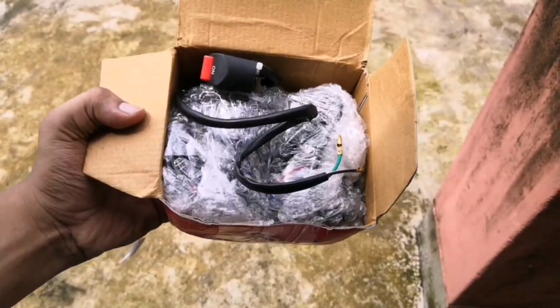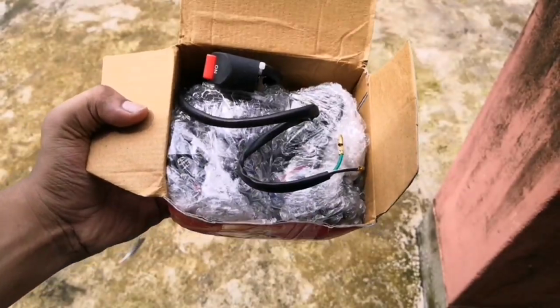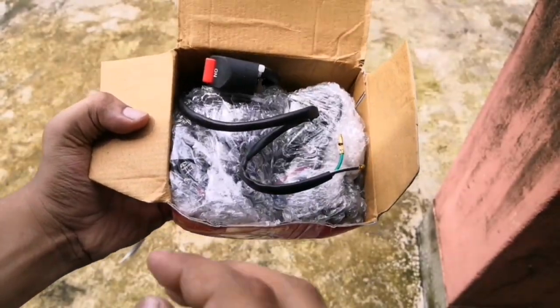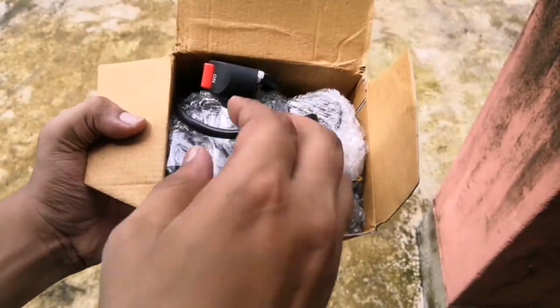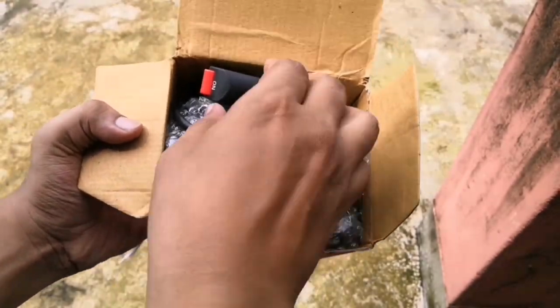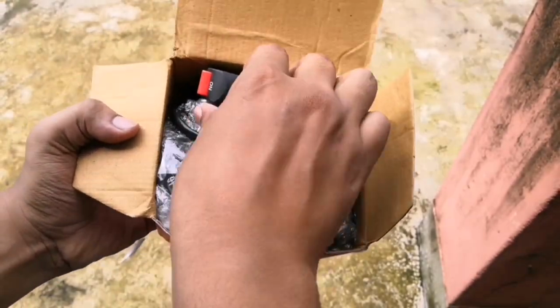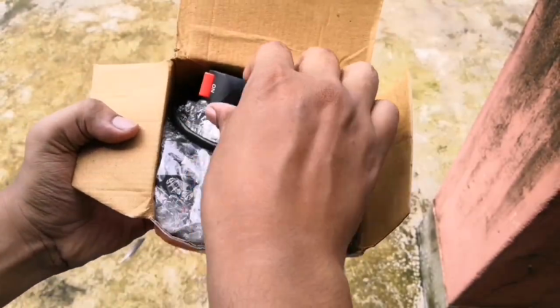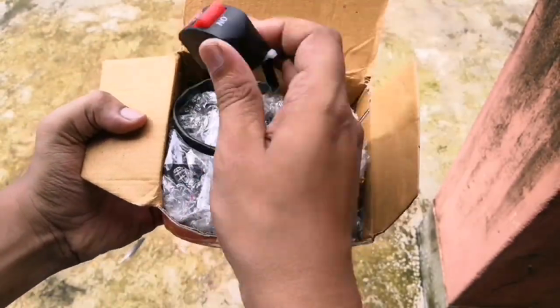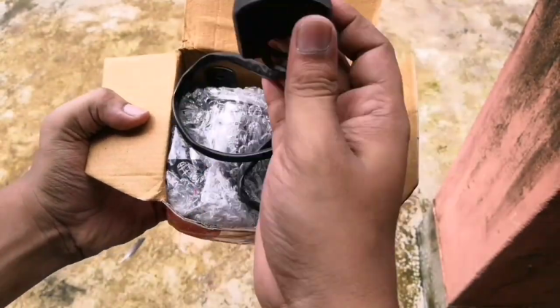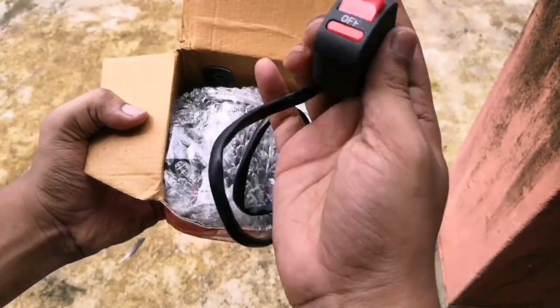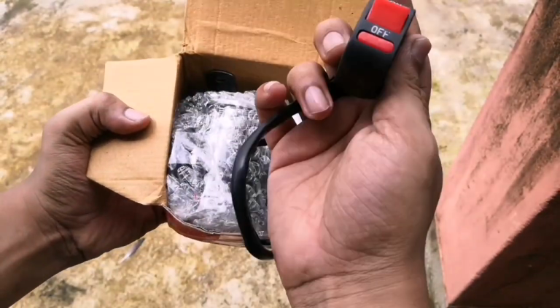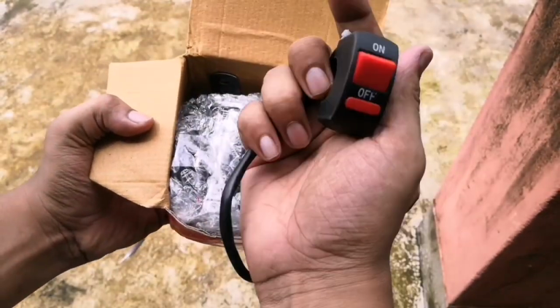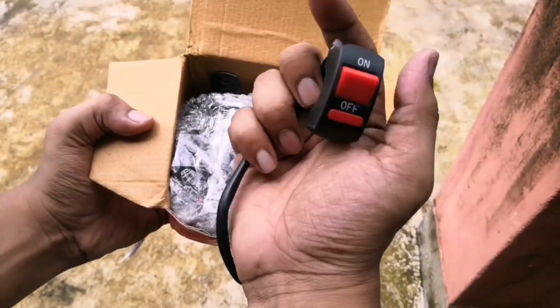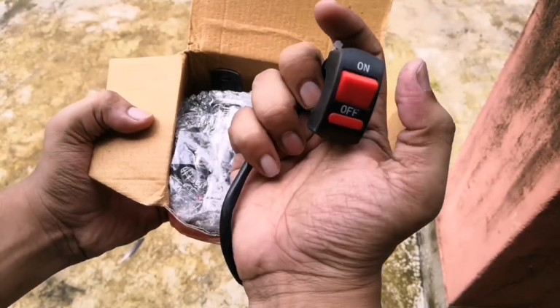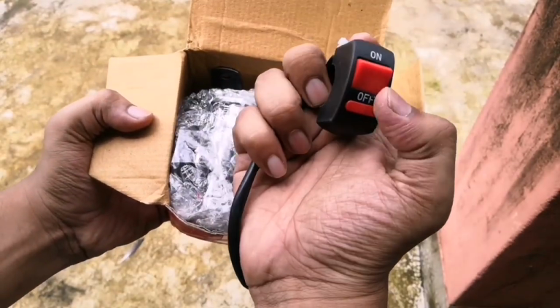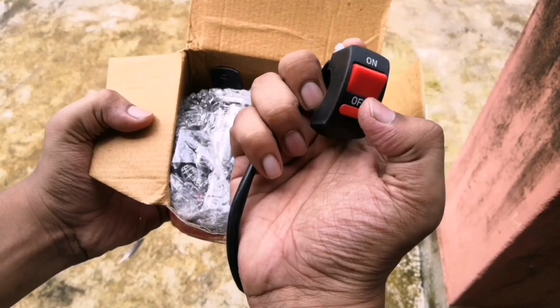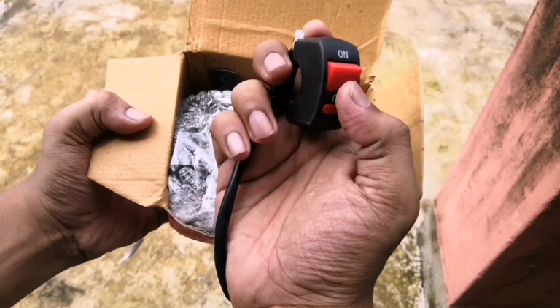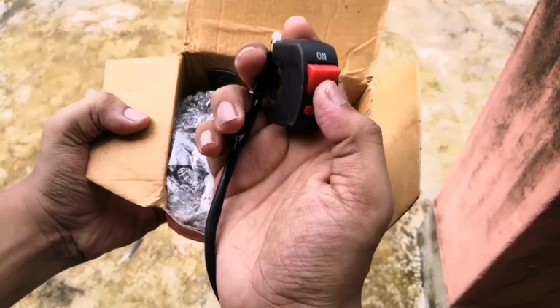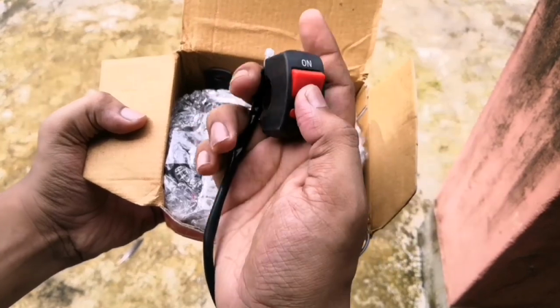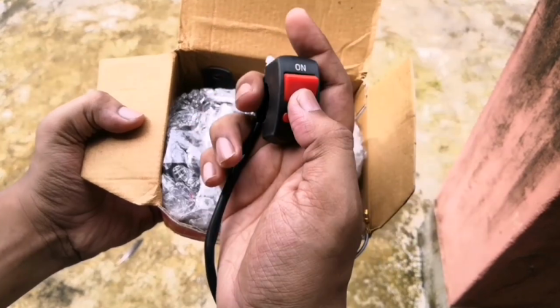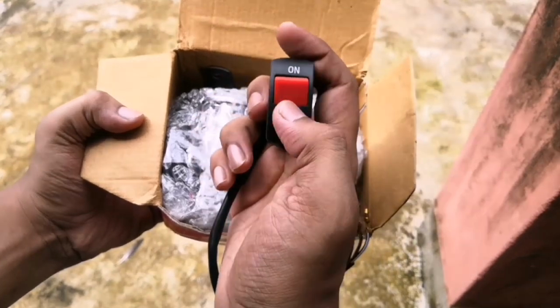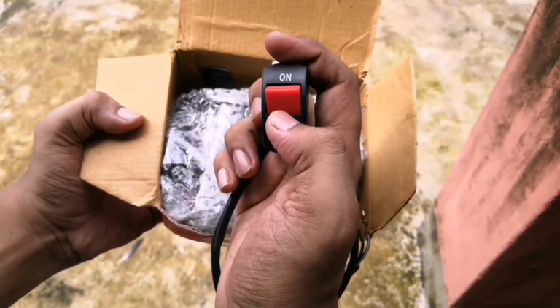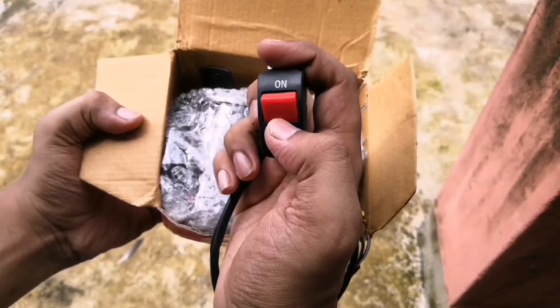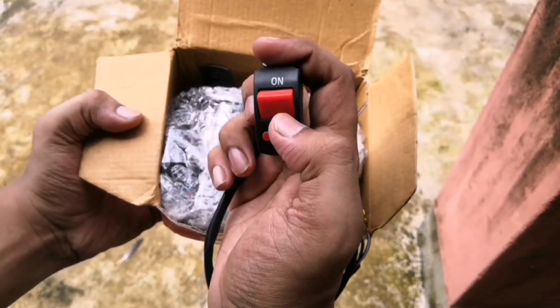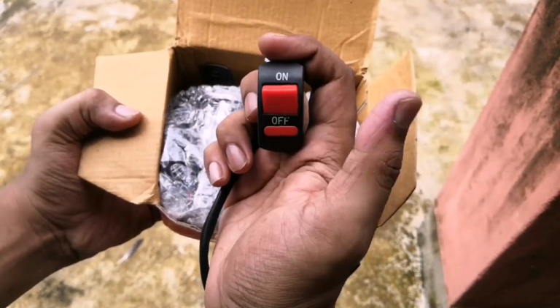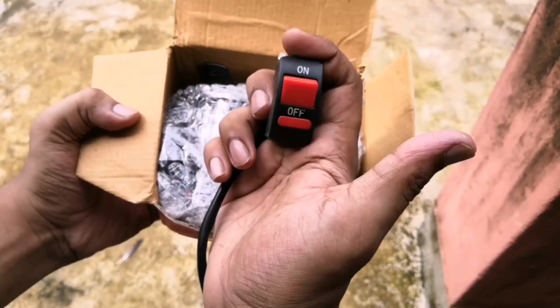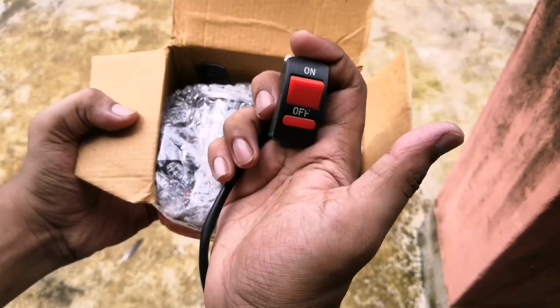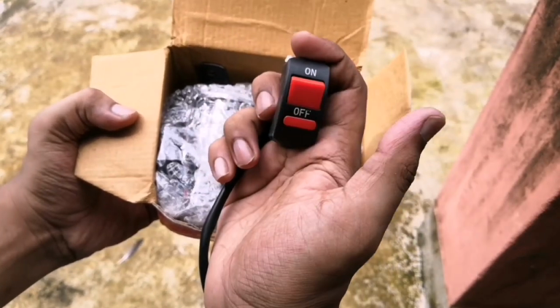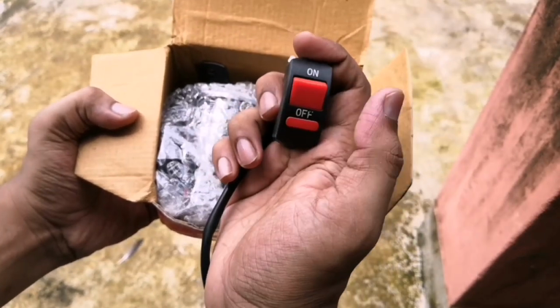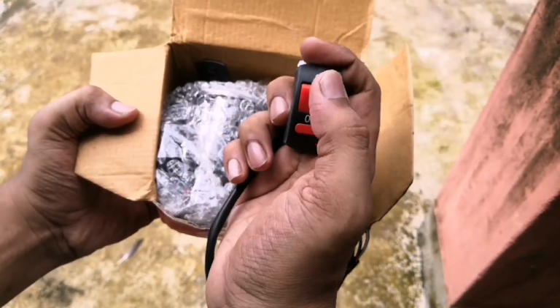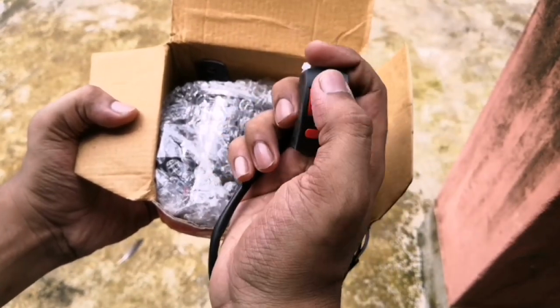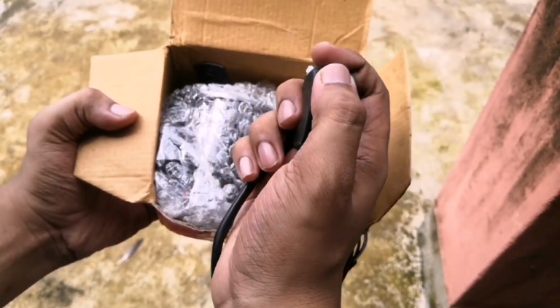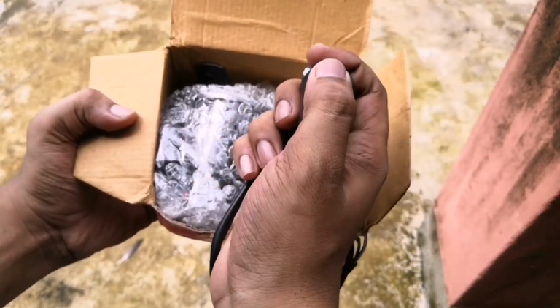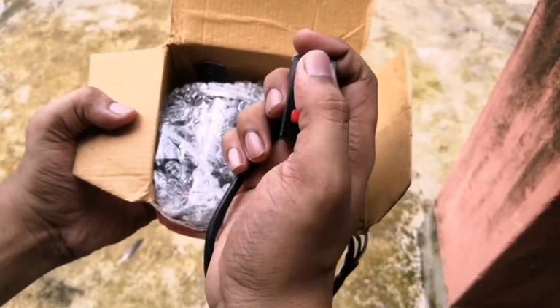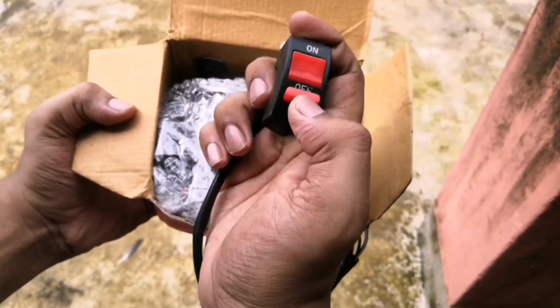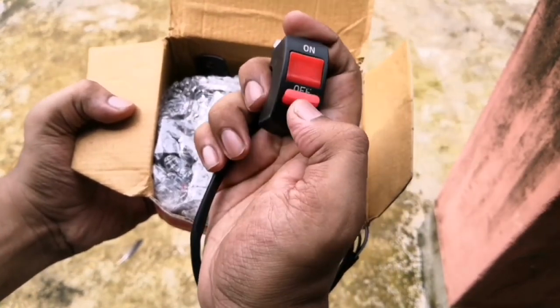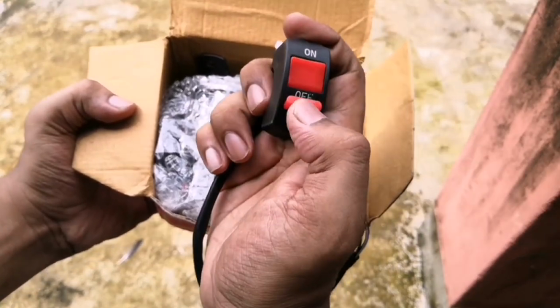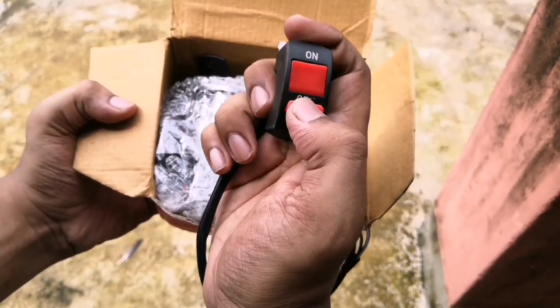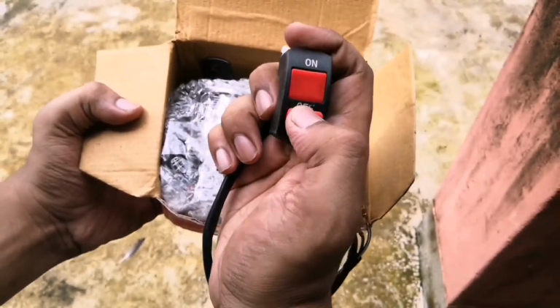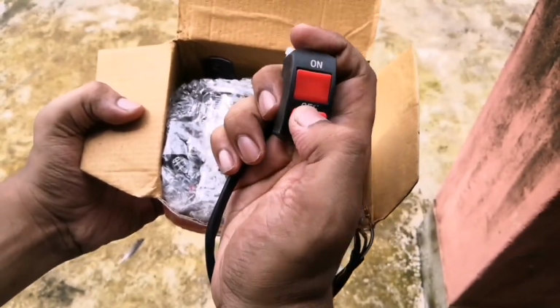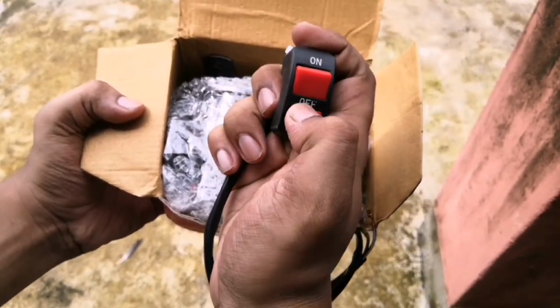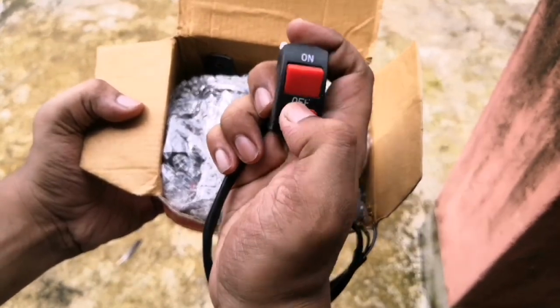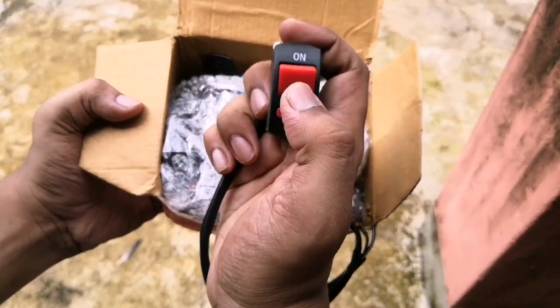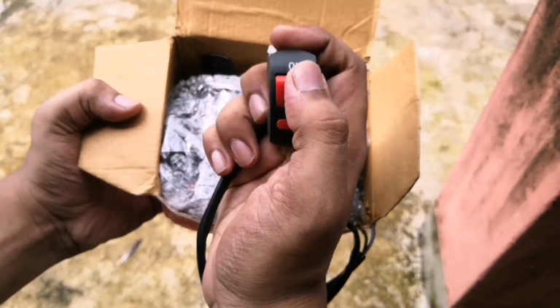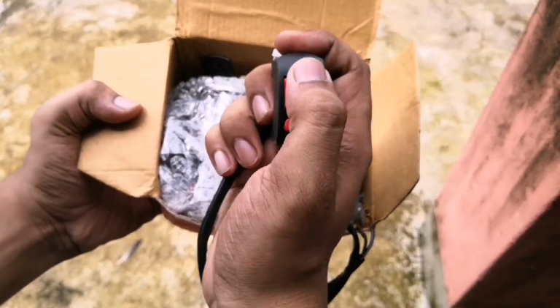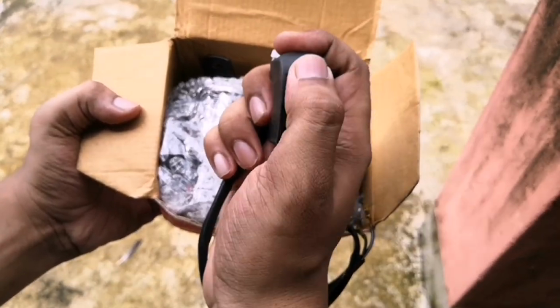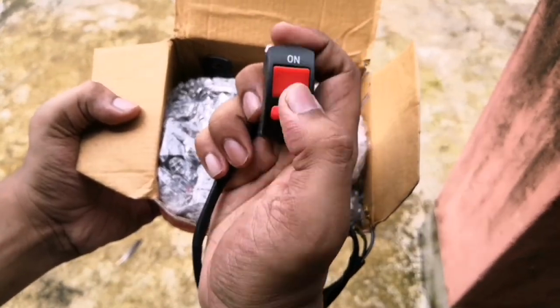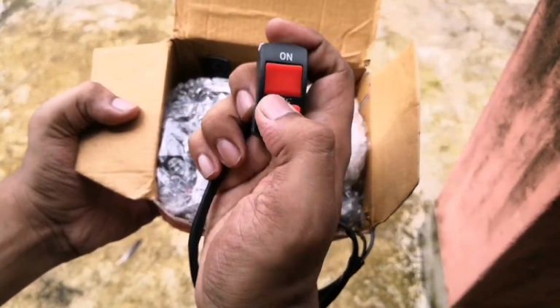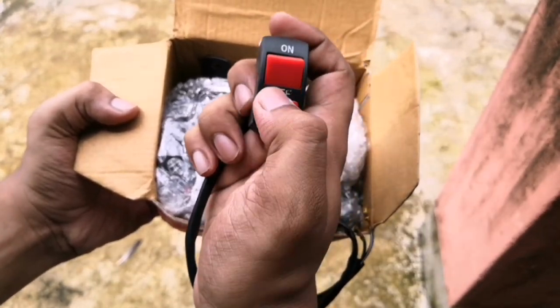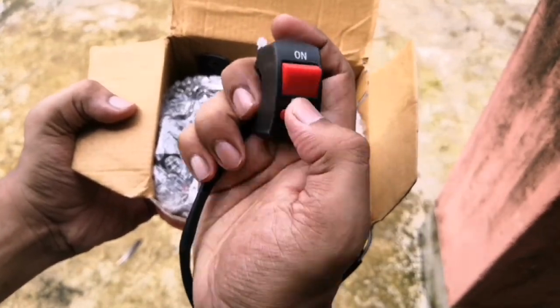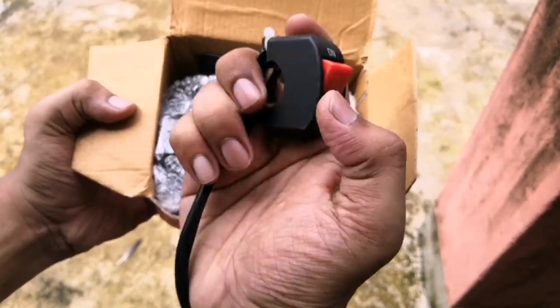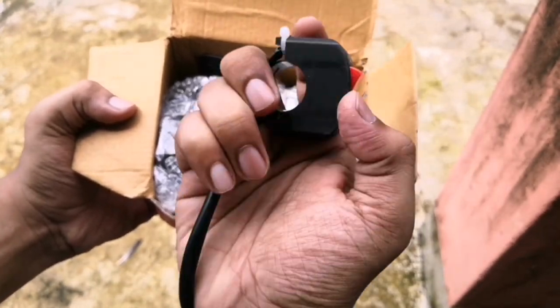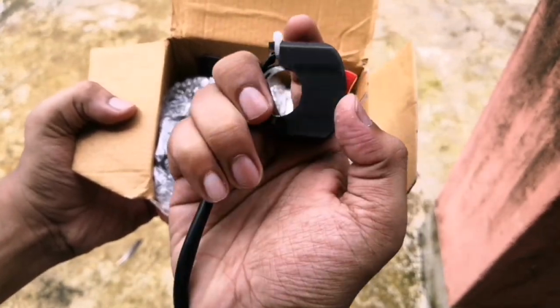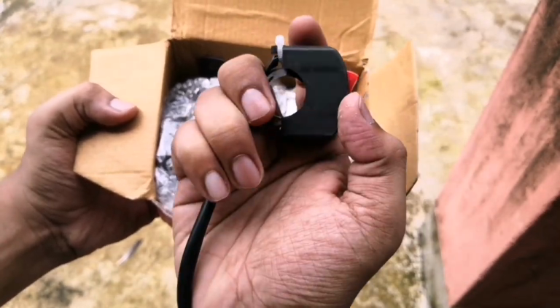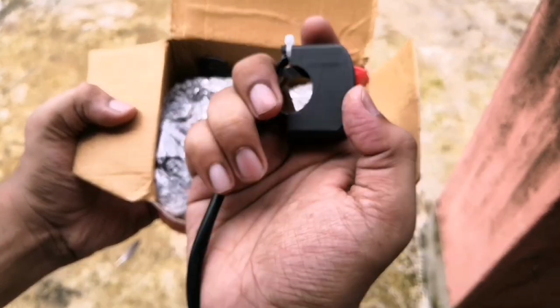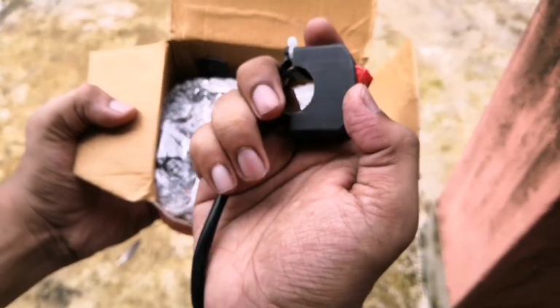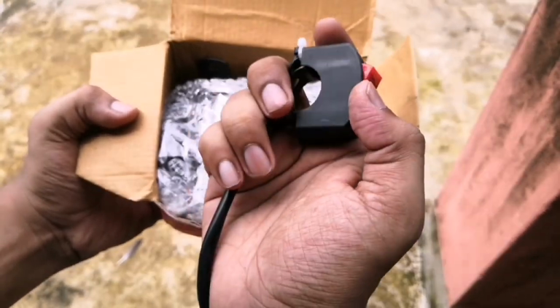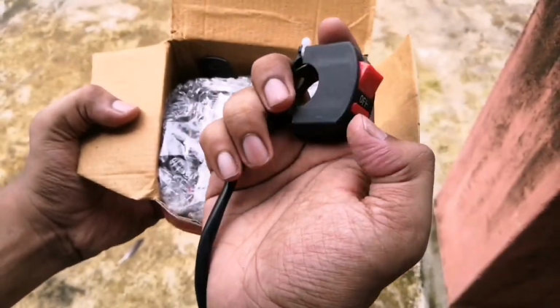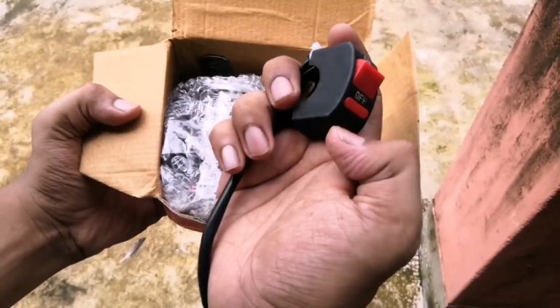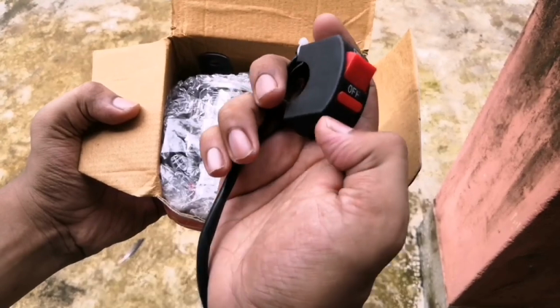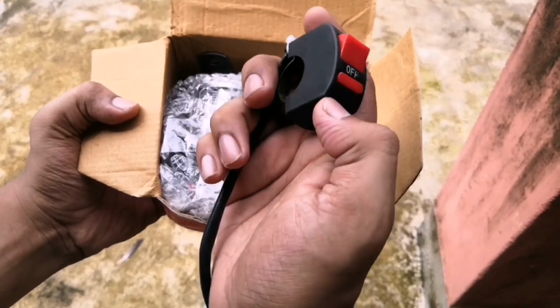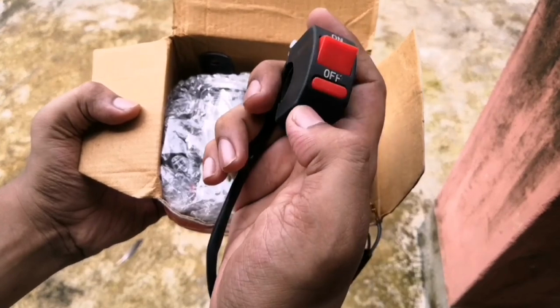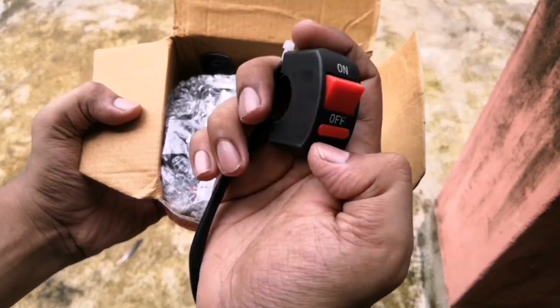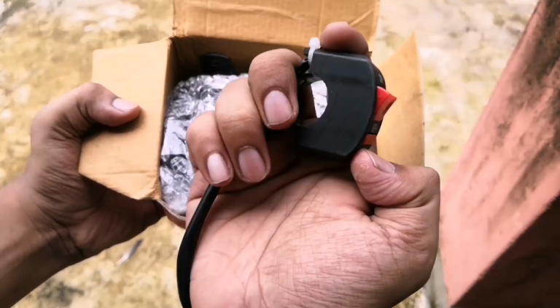Up next is the switch, which seems to be very good, and the wire provided is also very thick and sturdy.